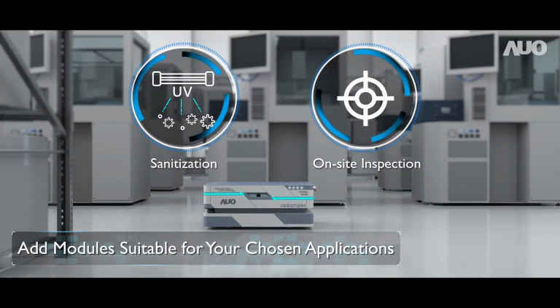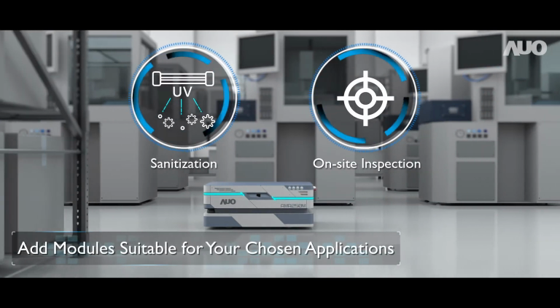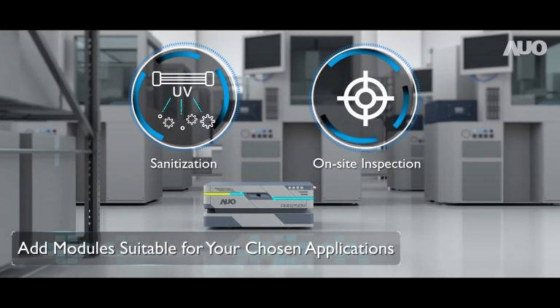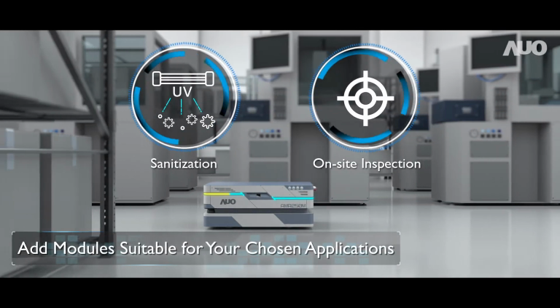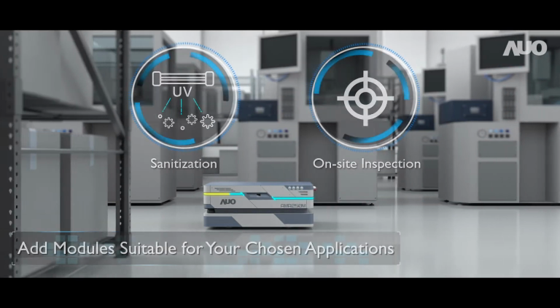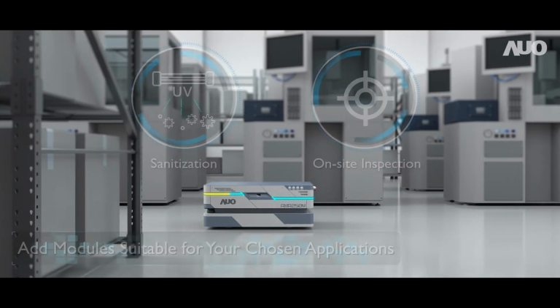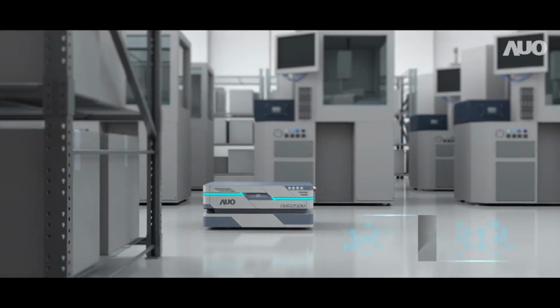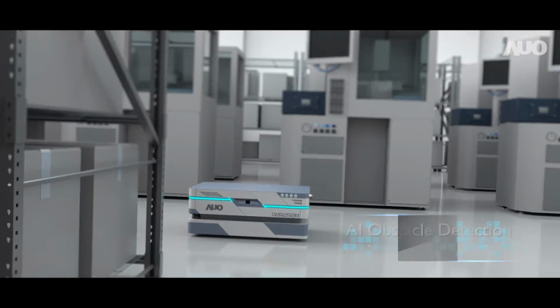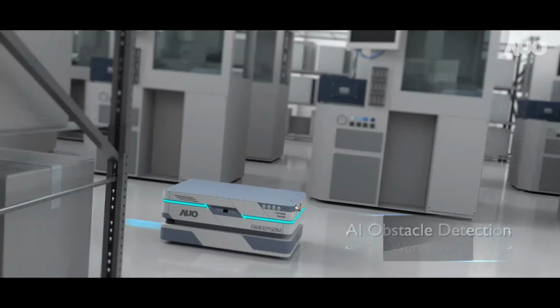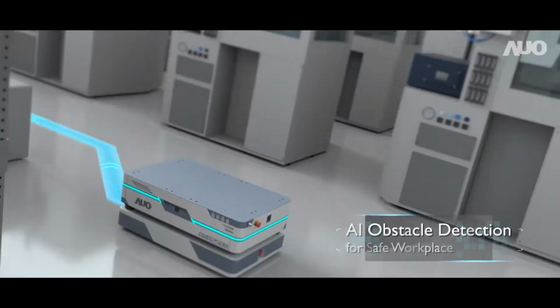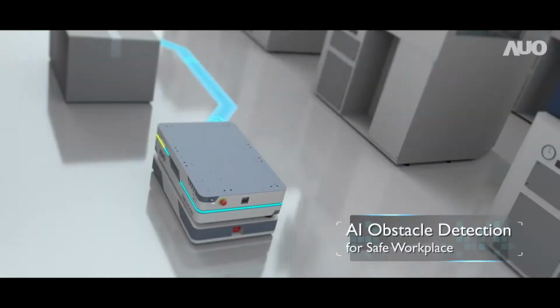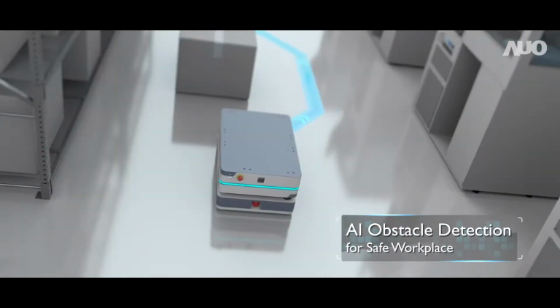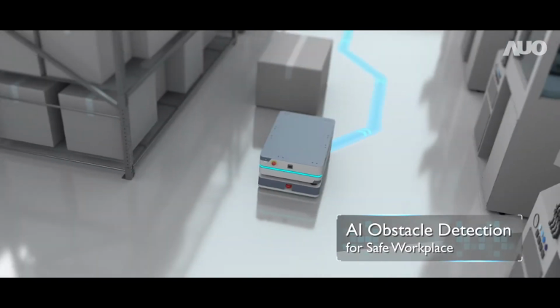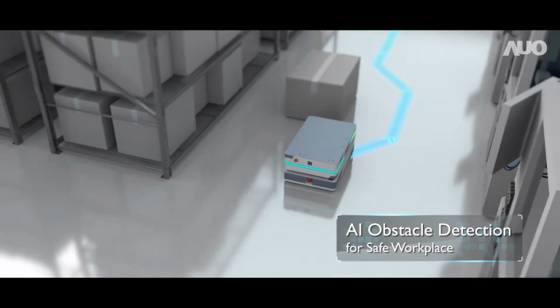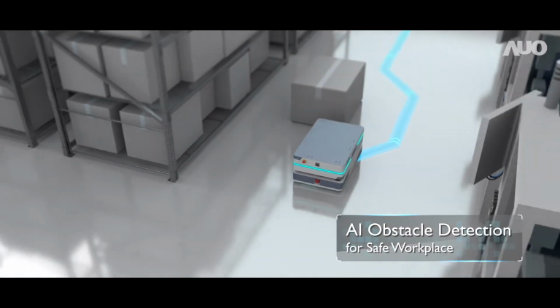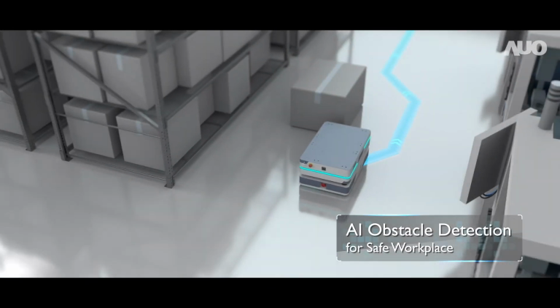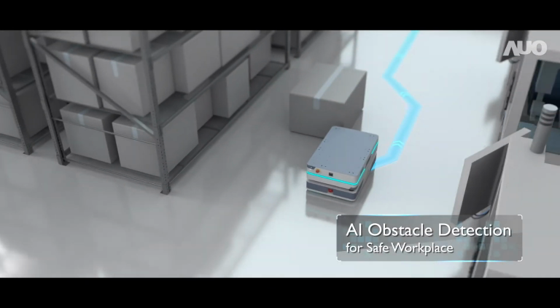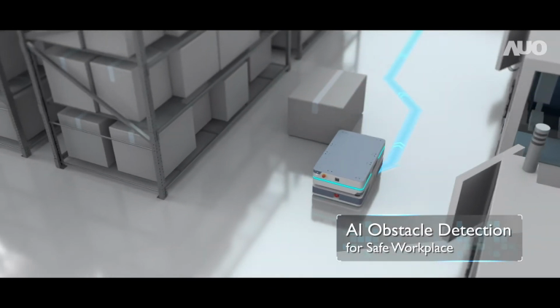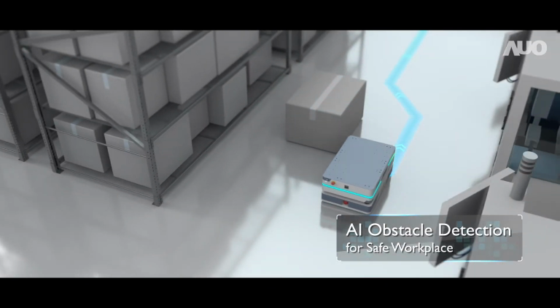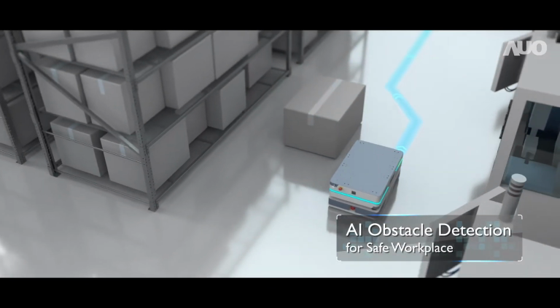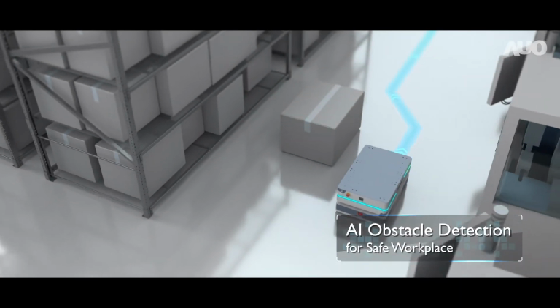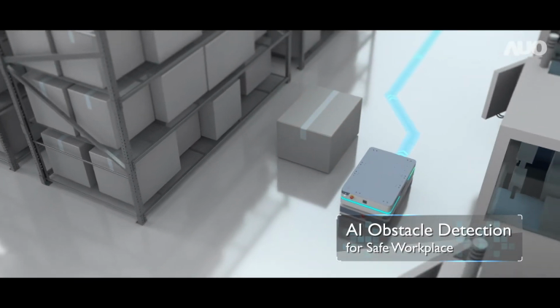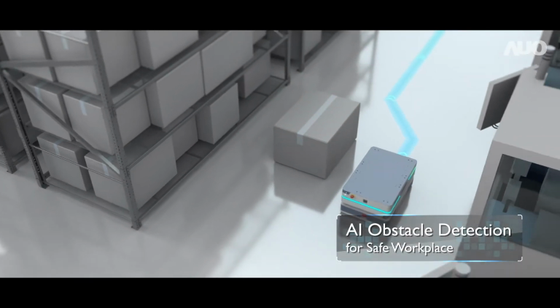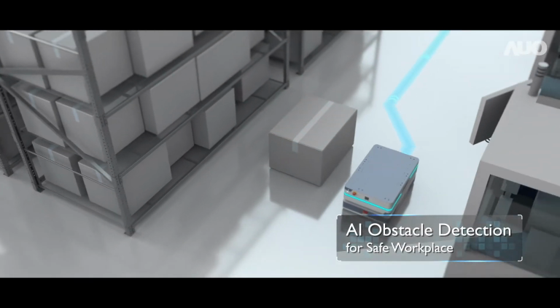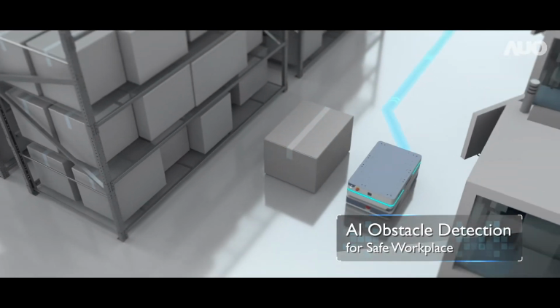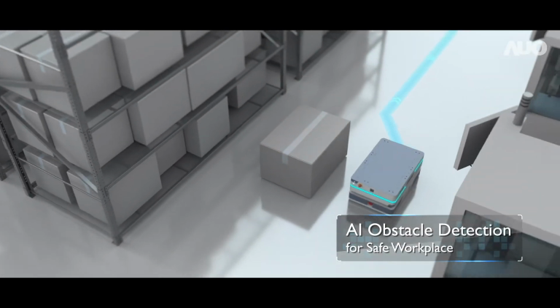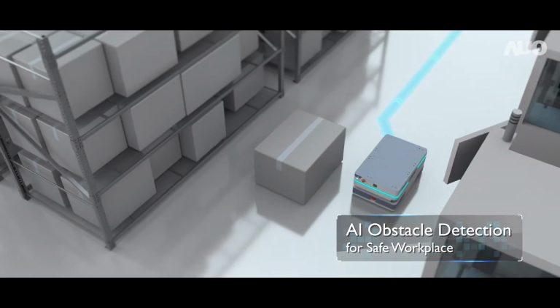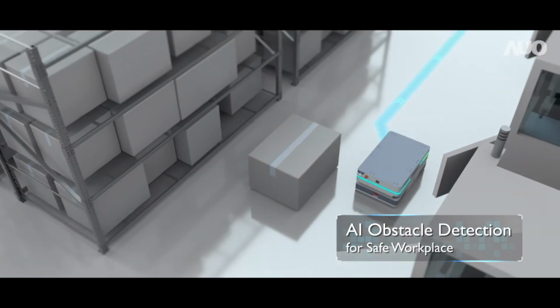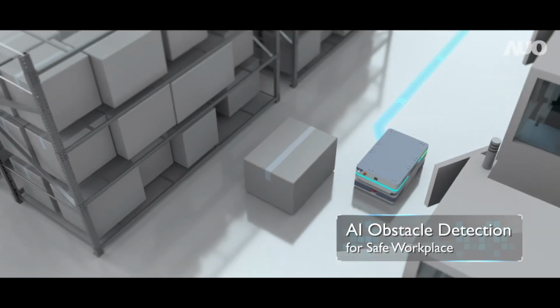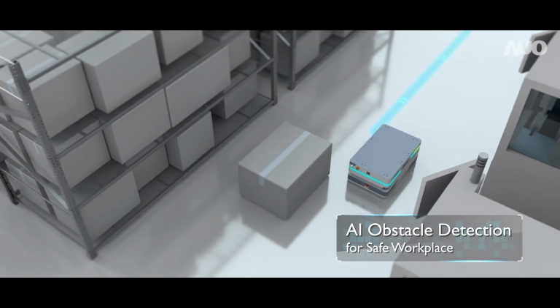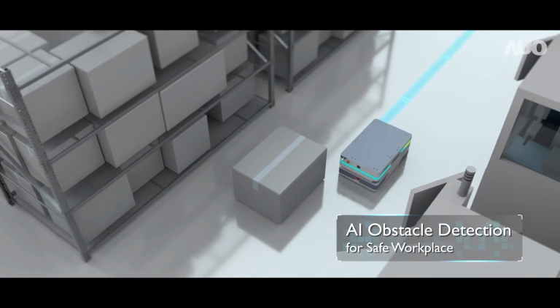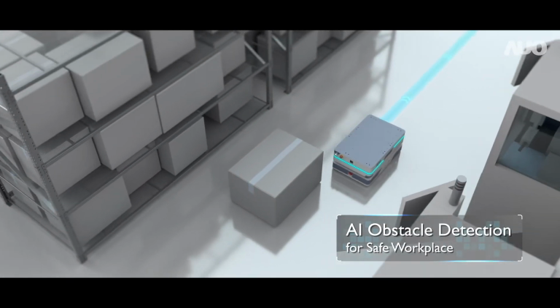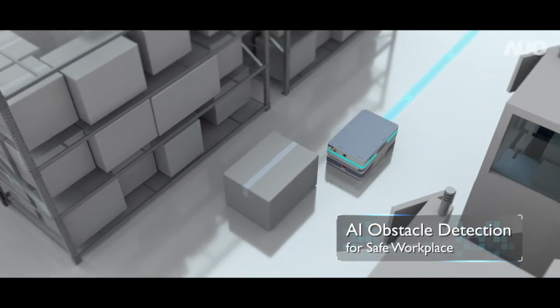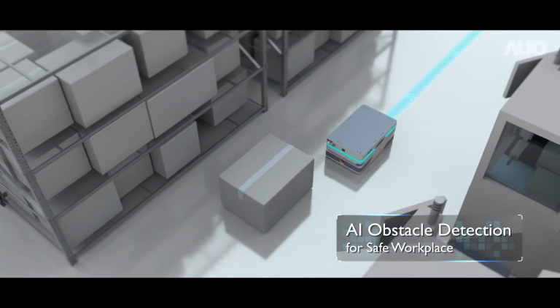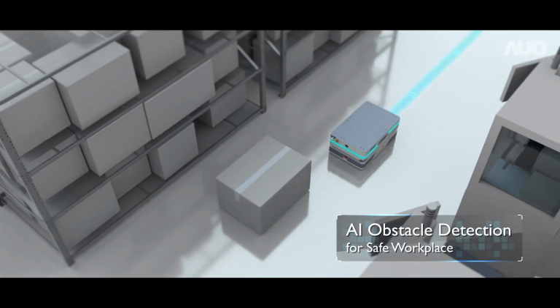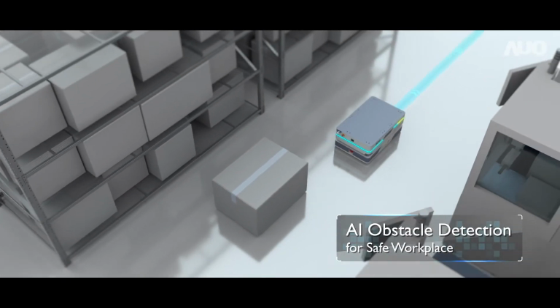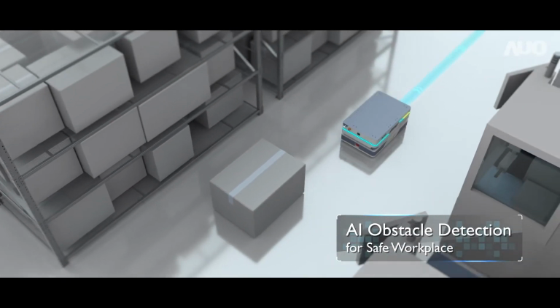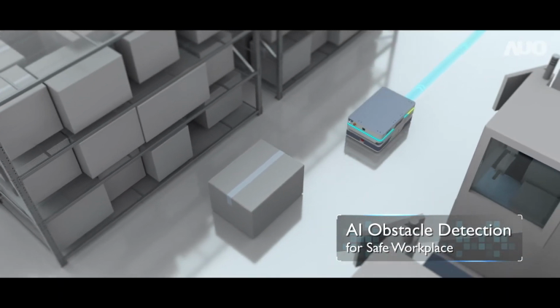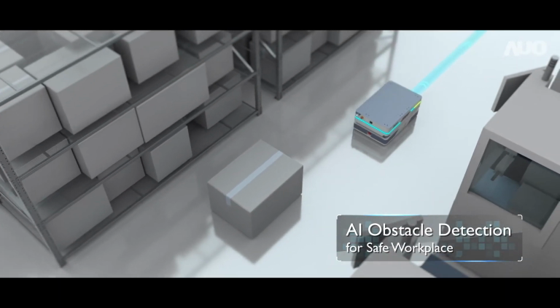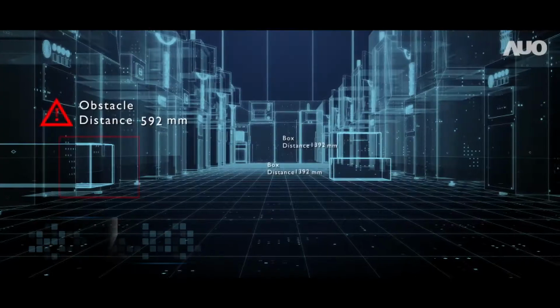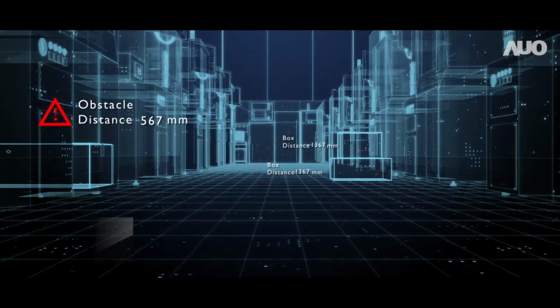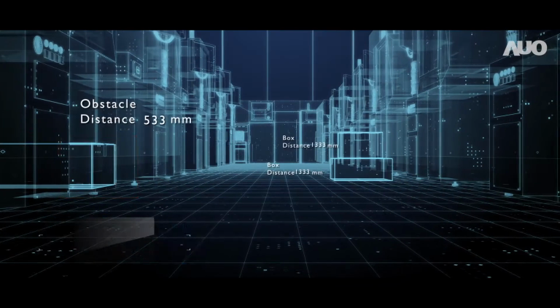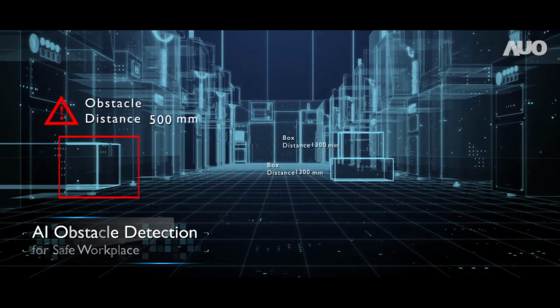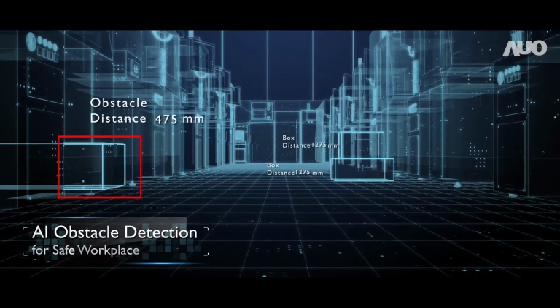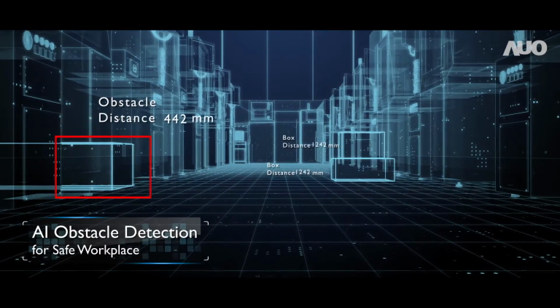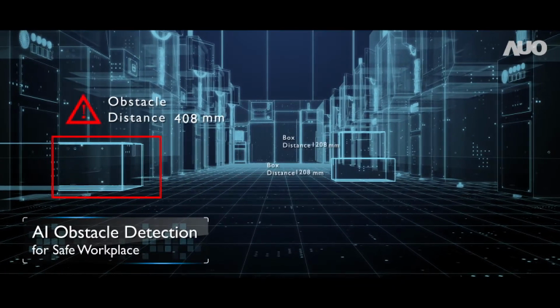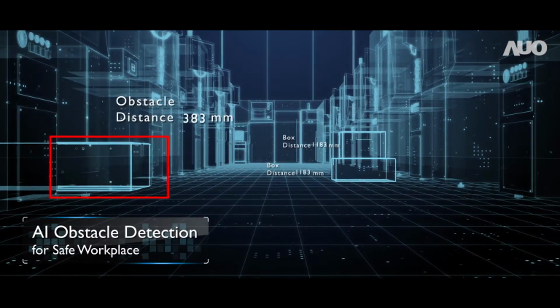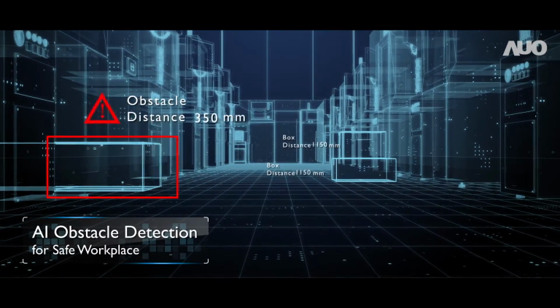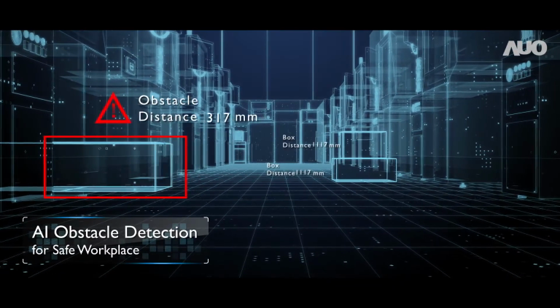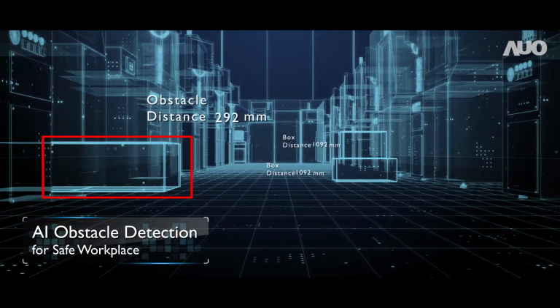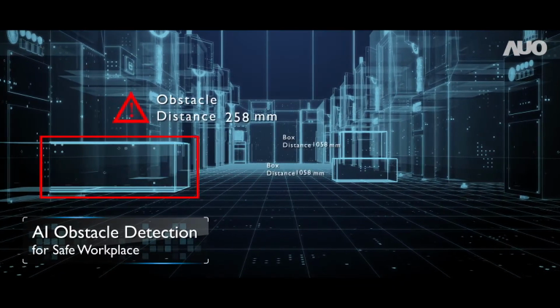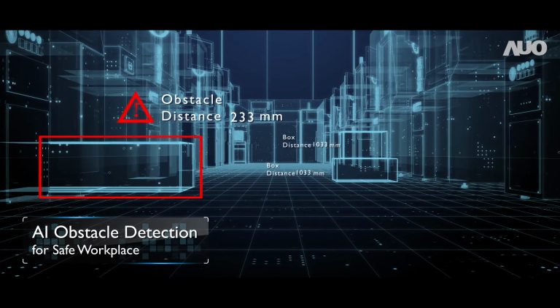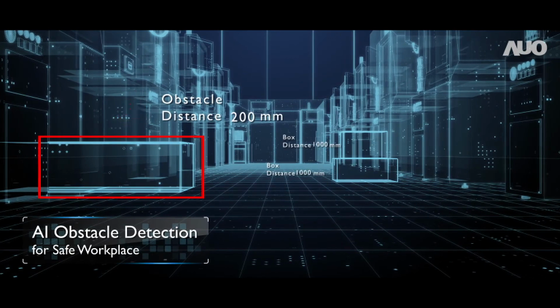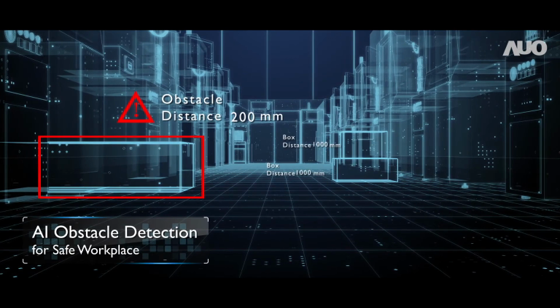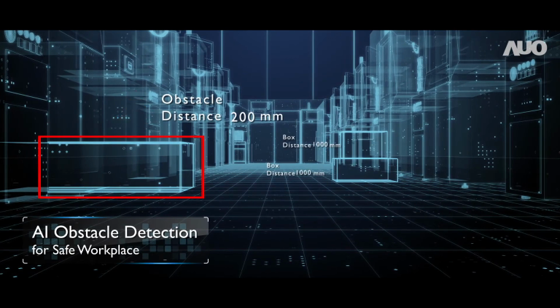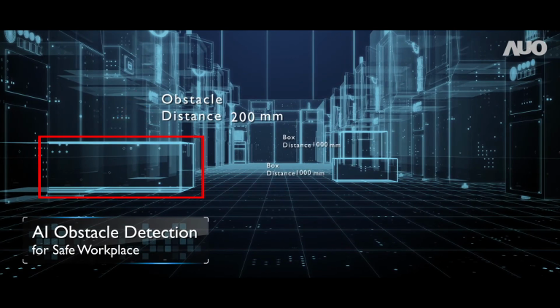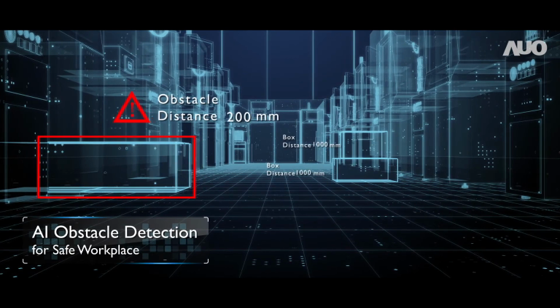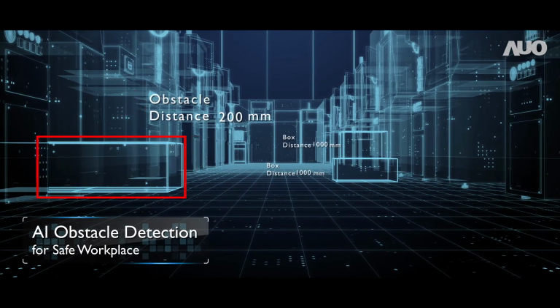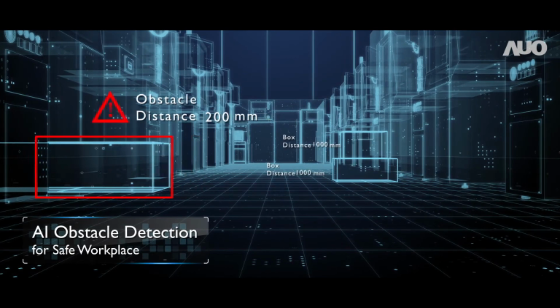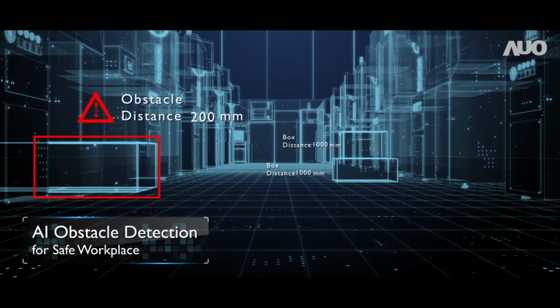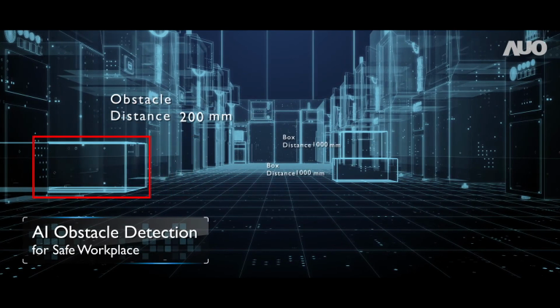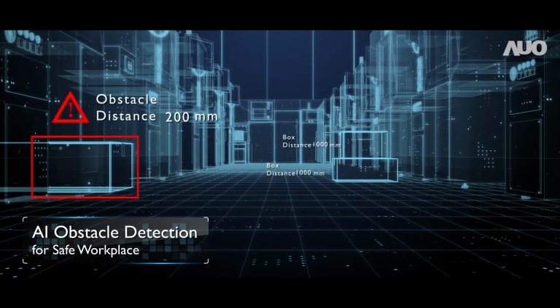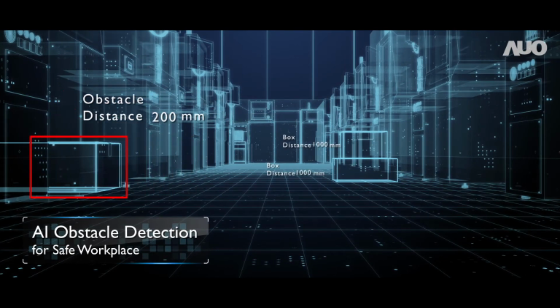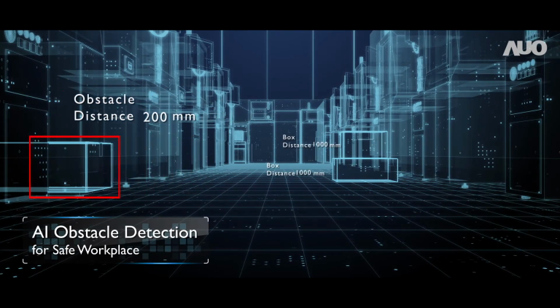With AI detection technology, AUO AMR autonomously avoids obstacles, regardless of obstacle form or height.